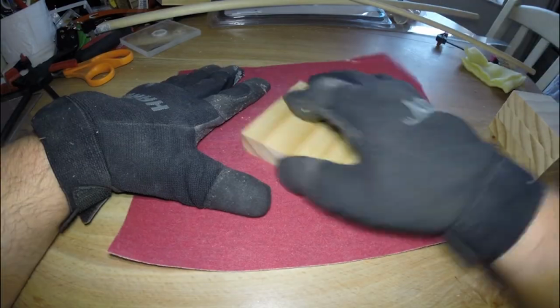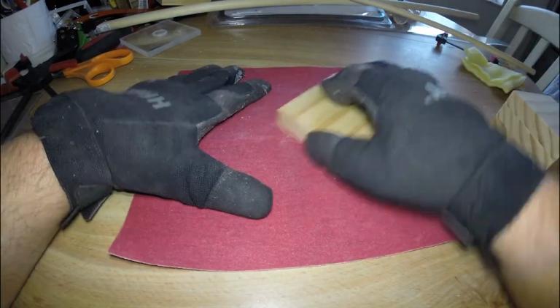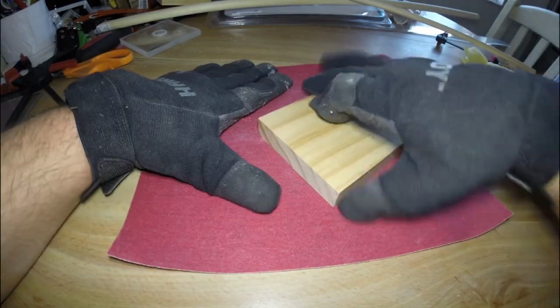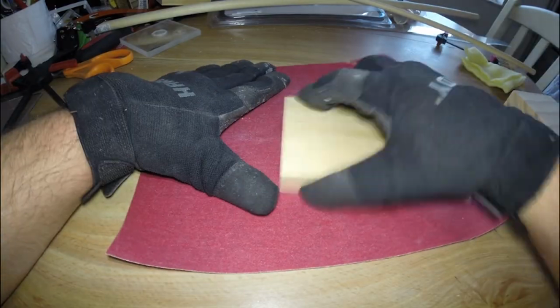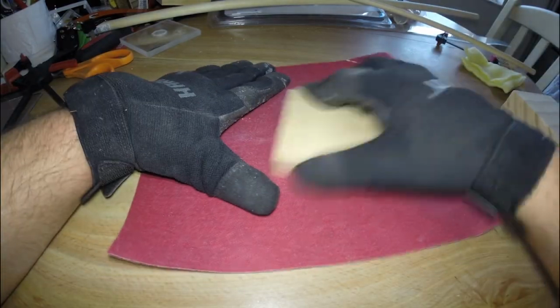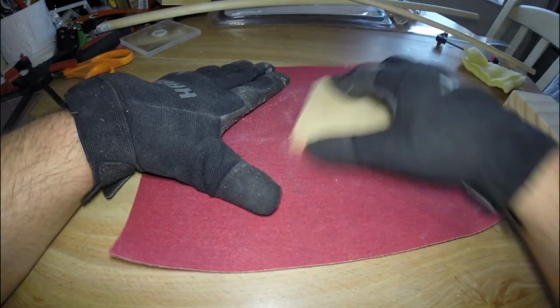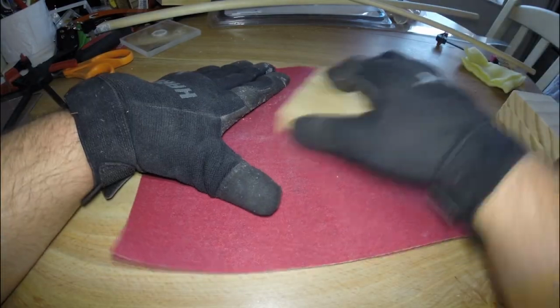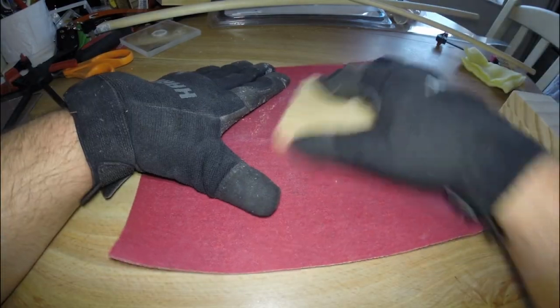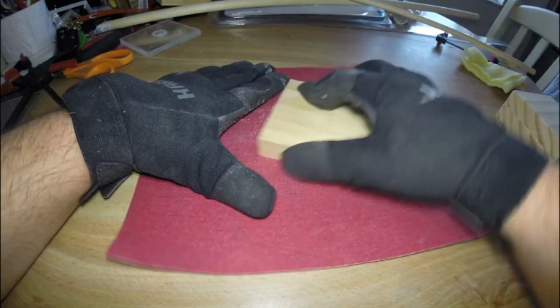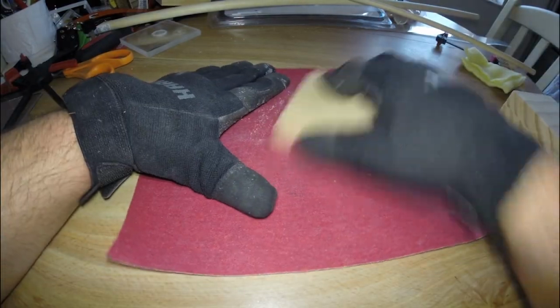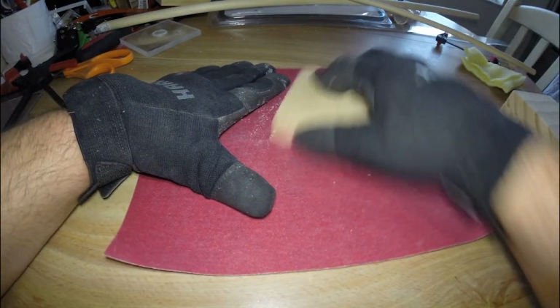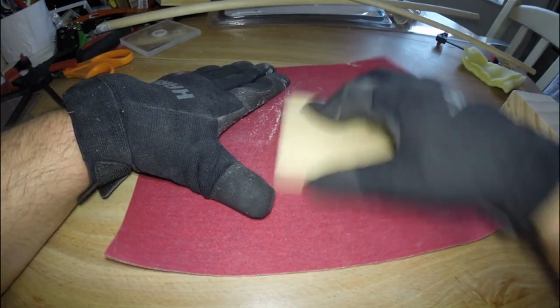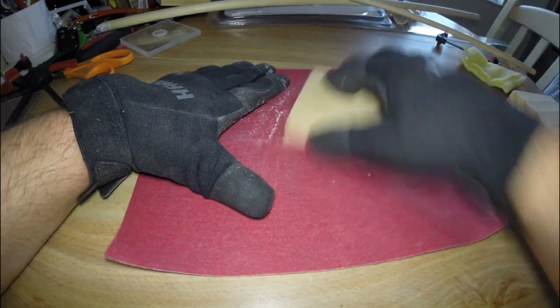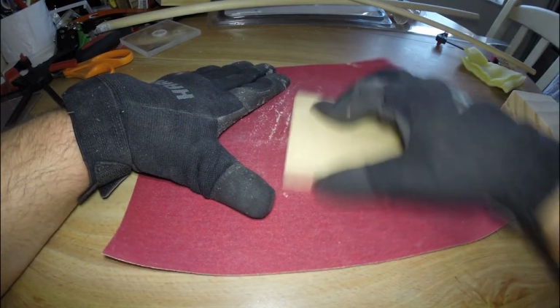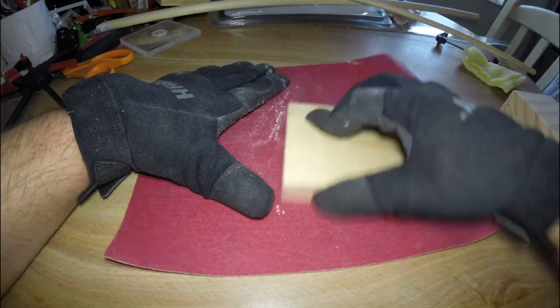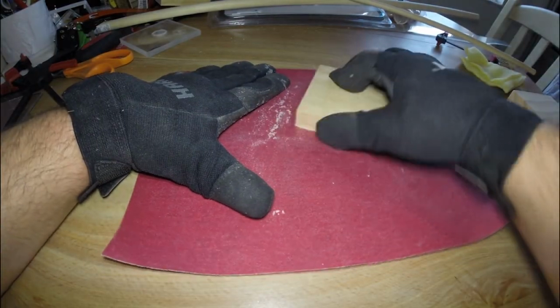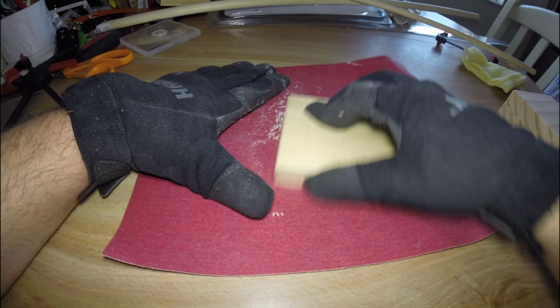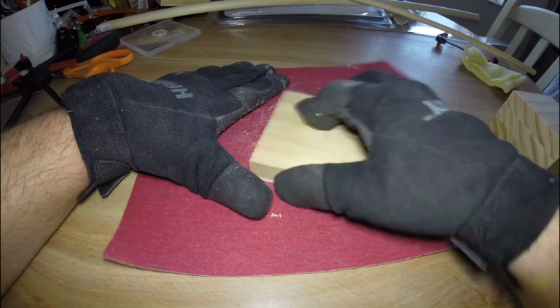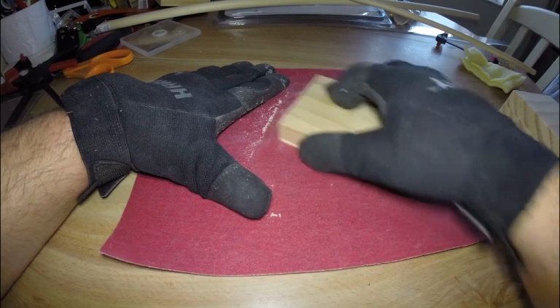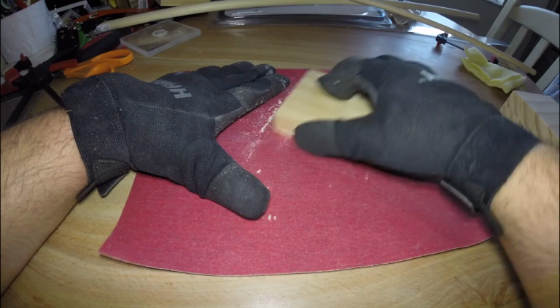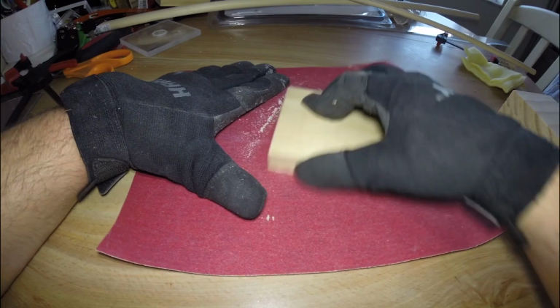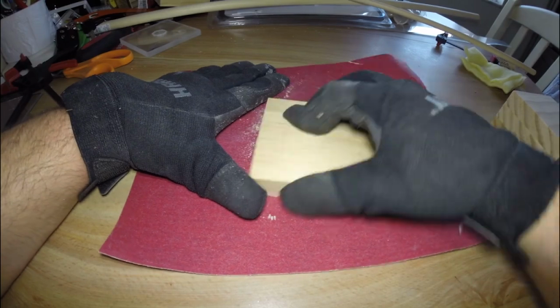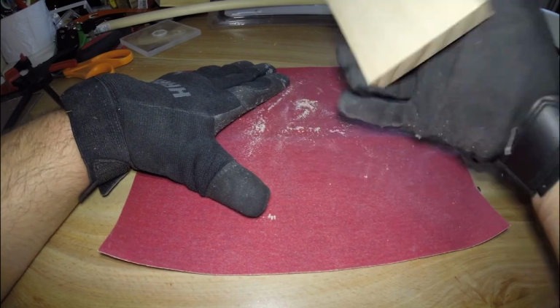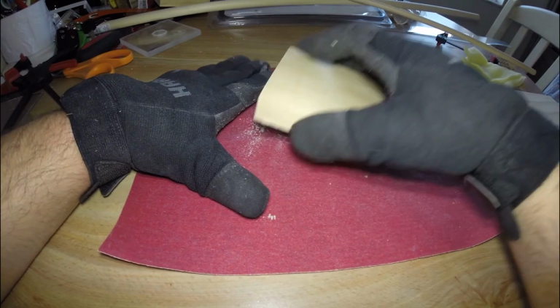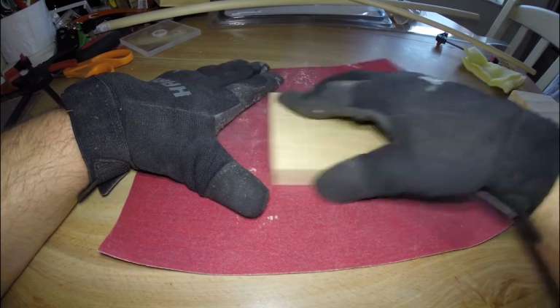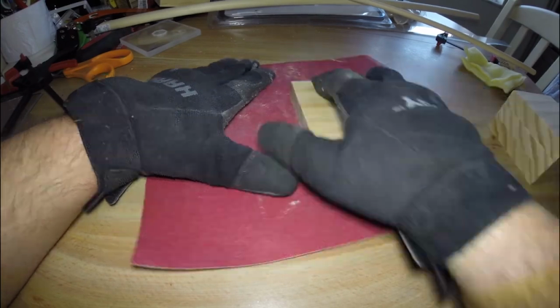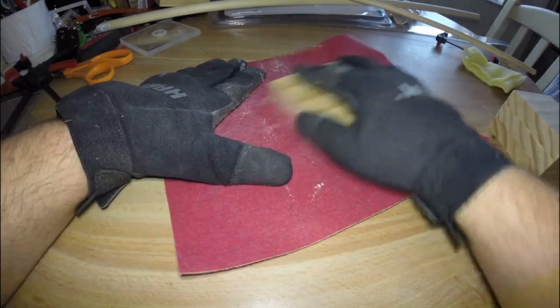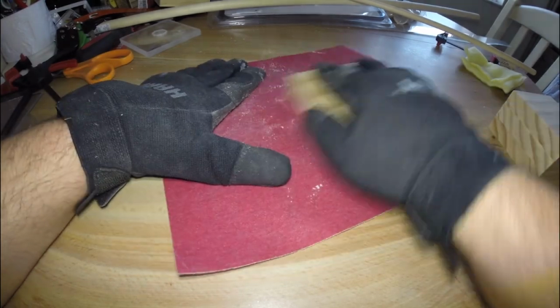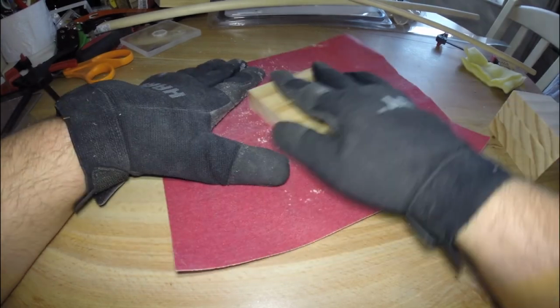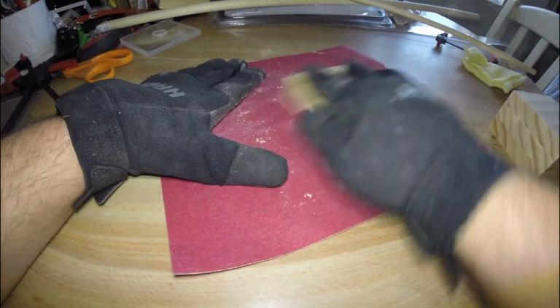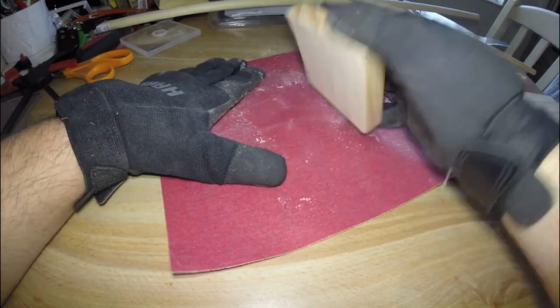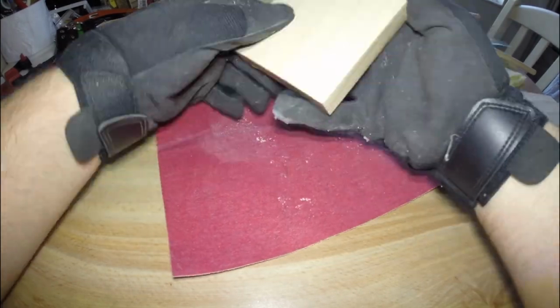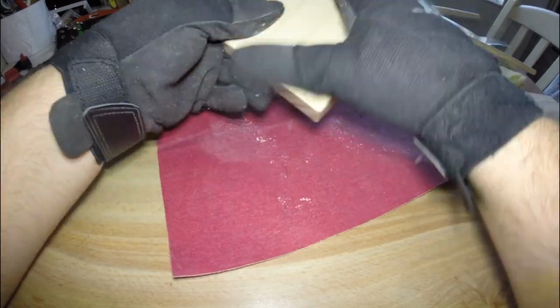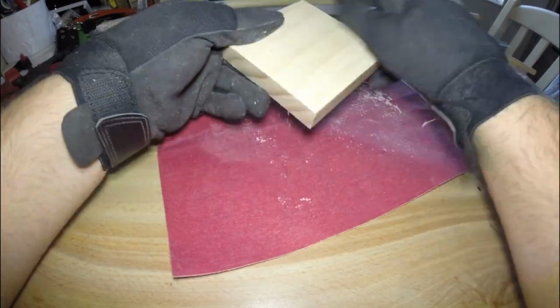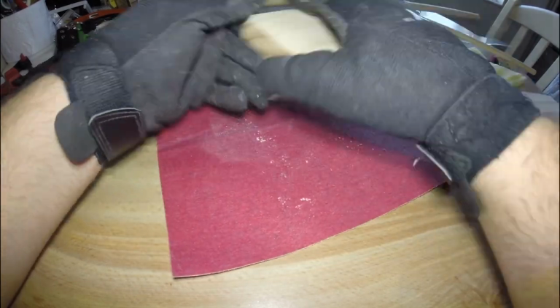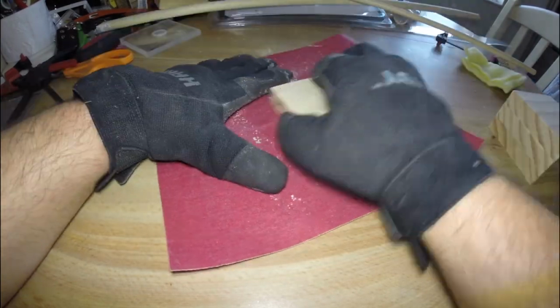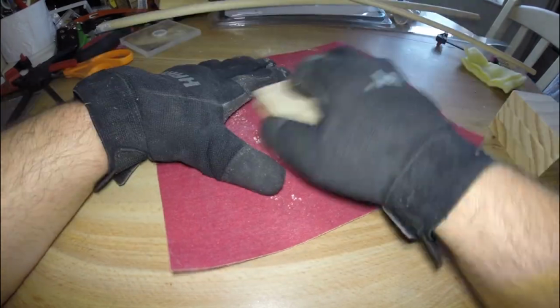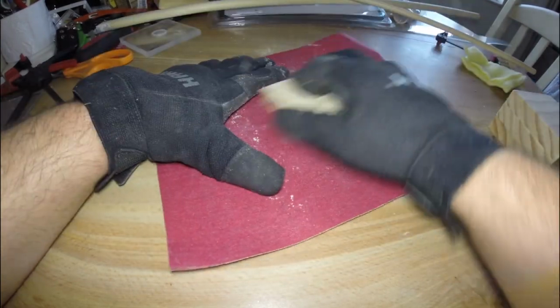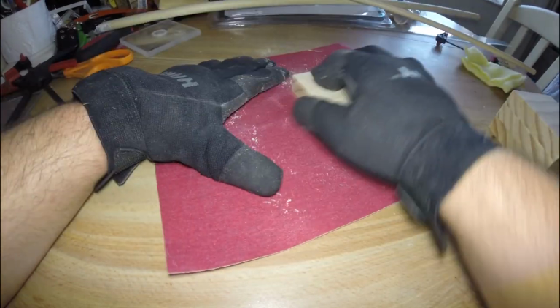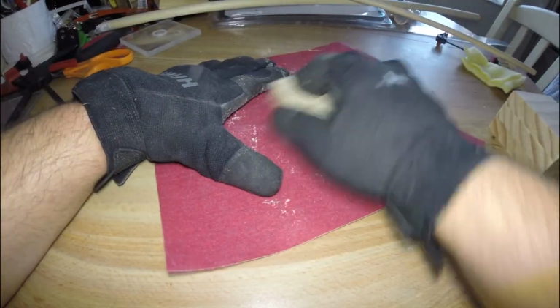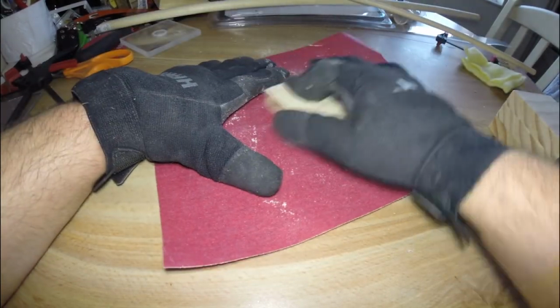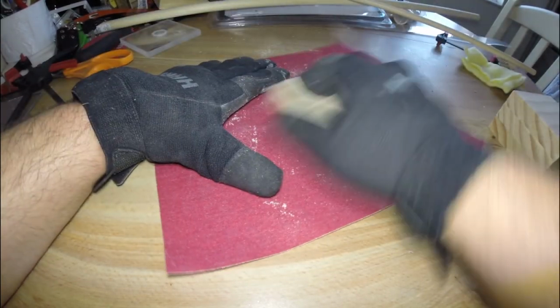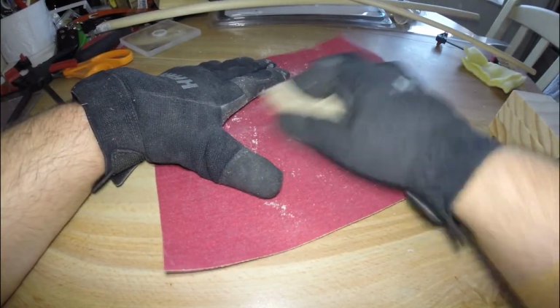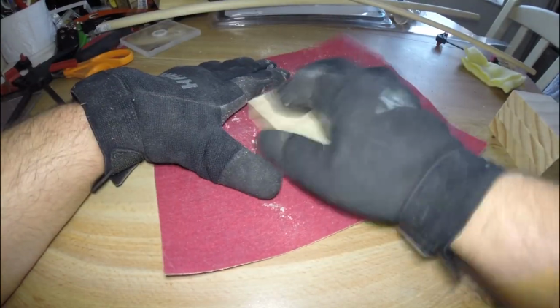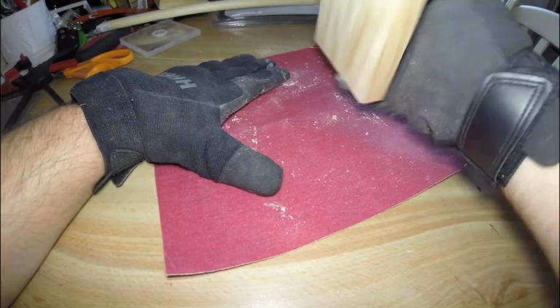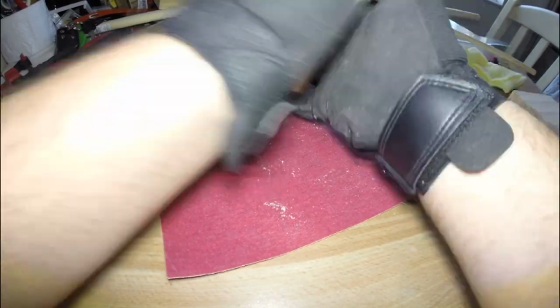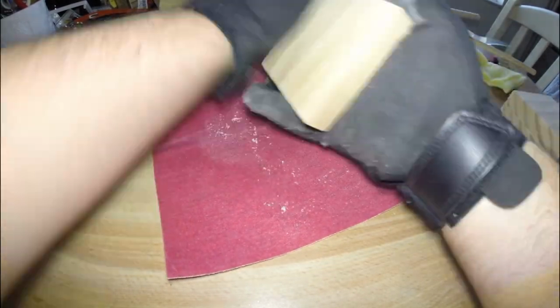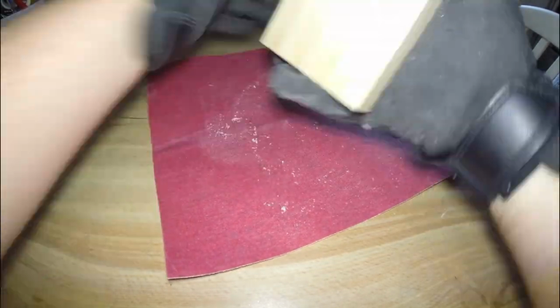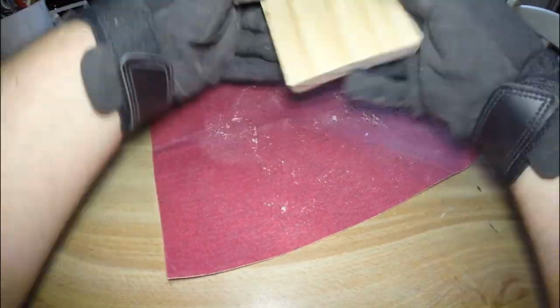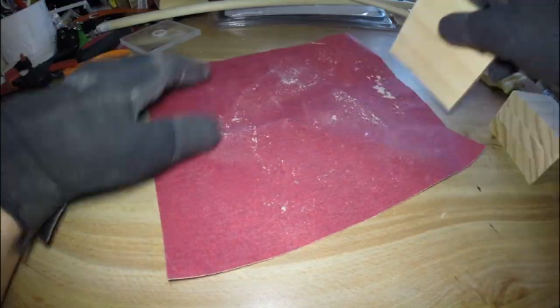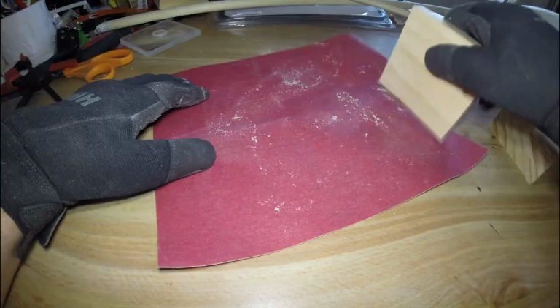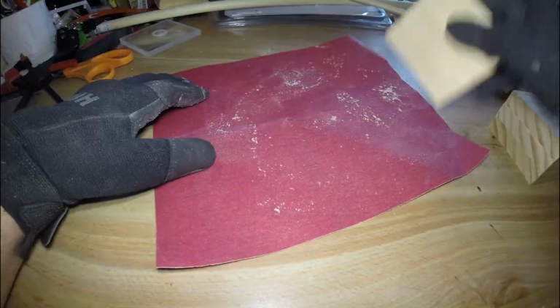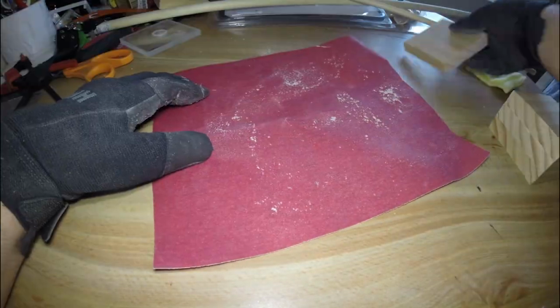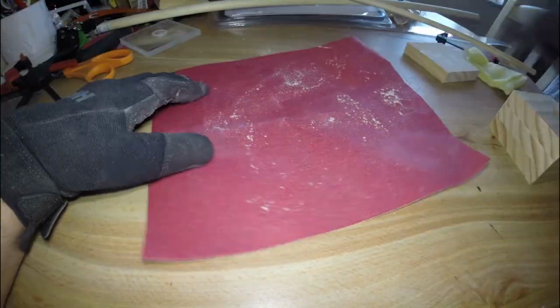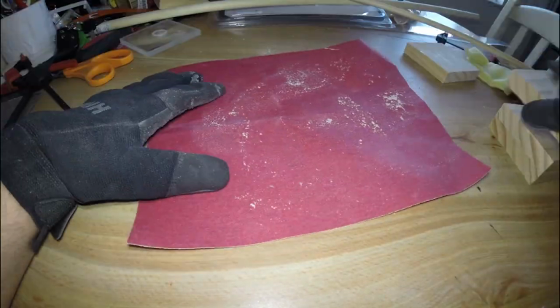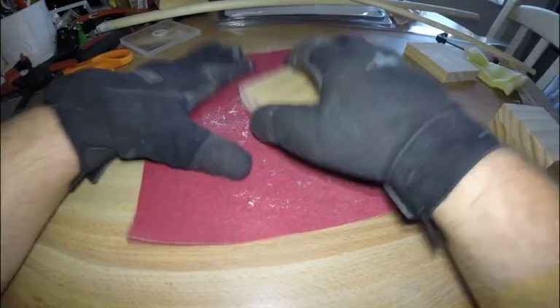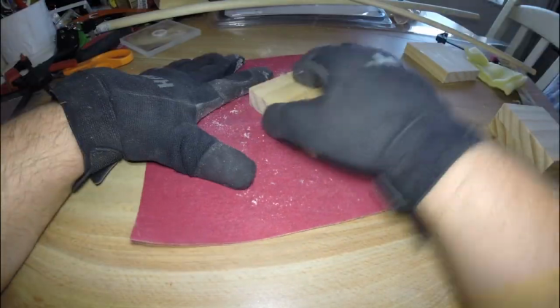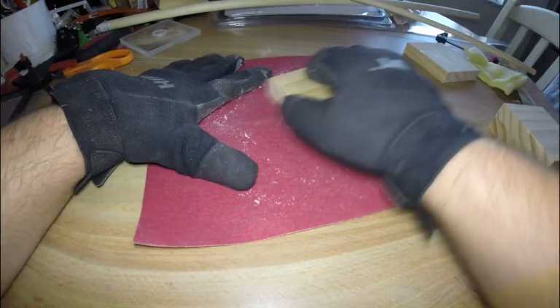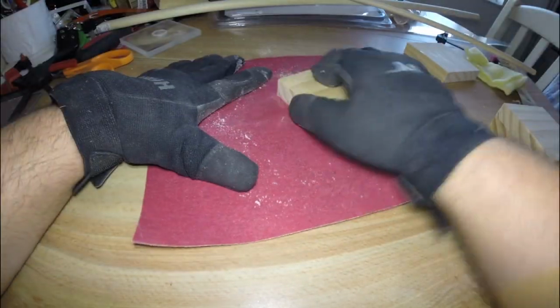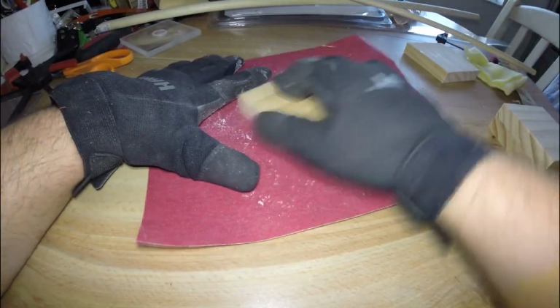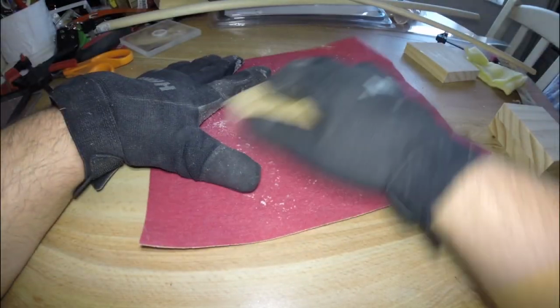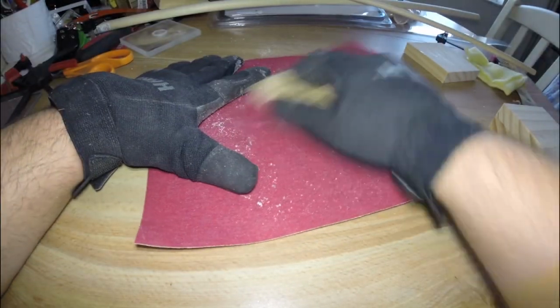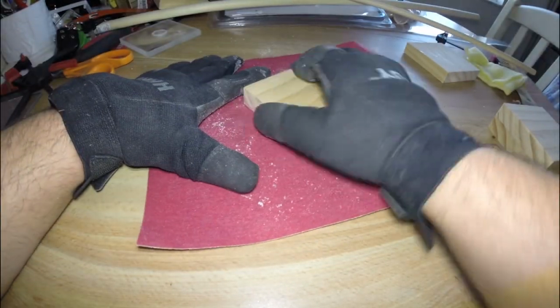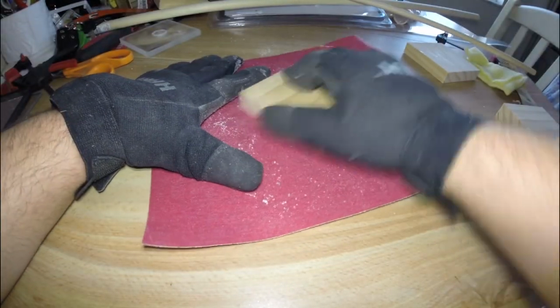Next, I'm going to take the wooden blocks we just cut and give them a light sanding to make sure the tops and bottoms are nice and perfectly flat.